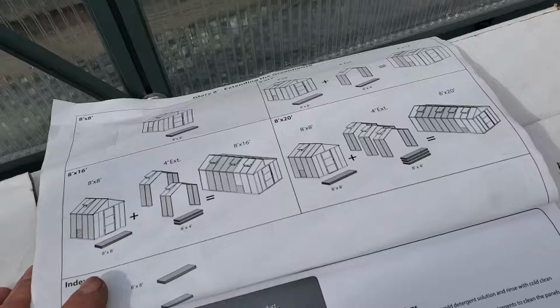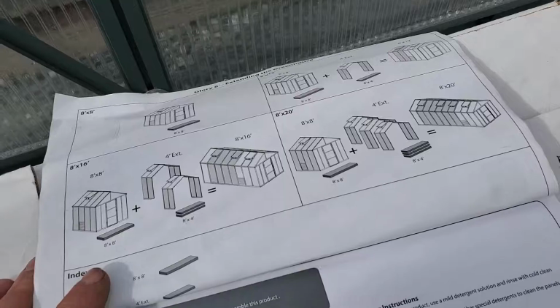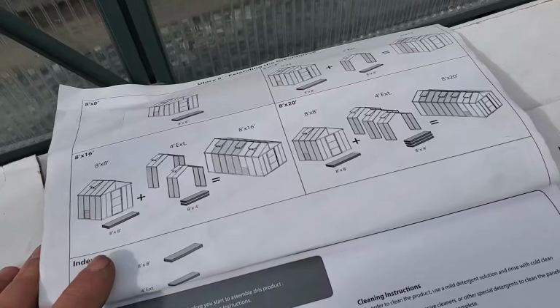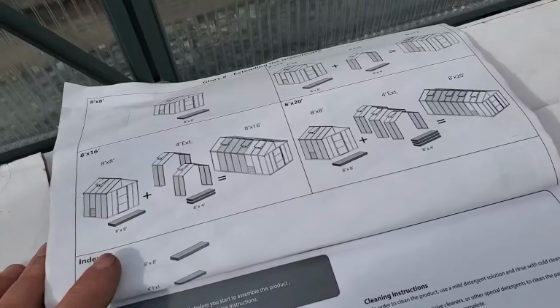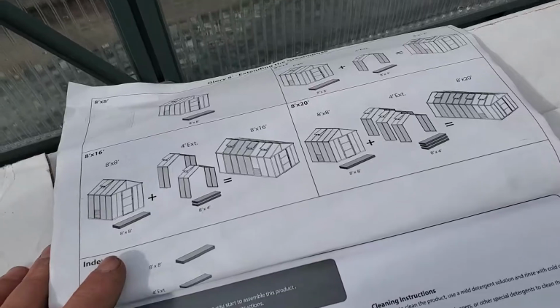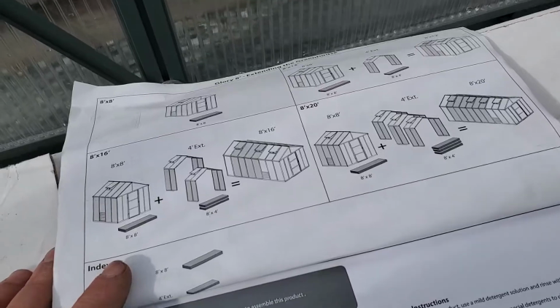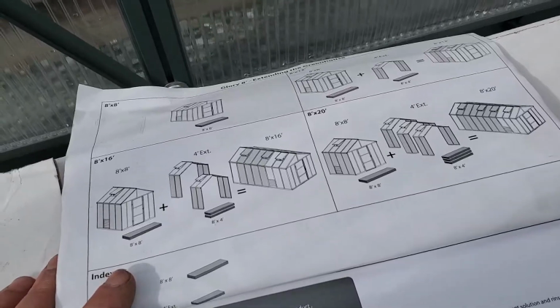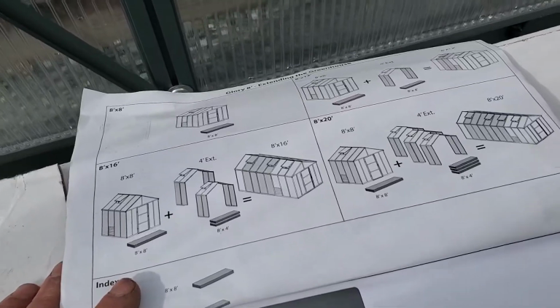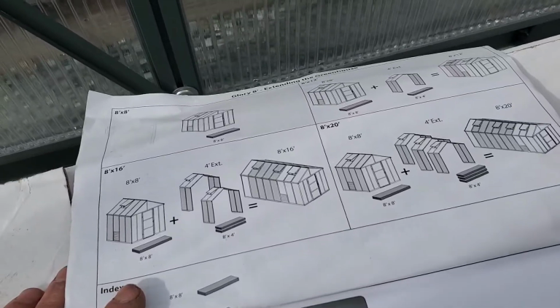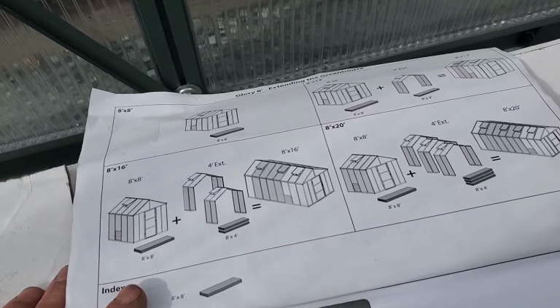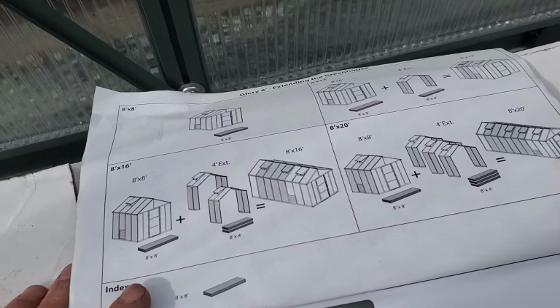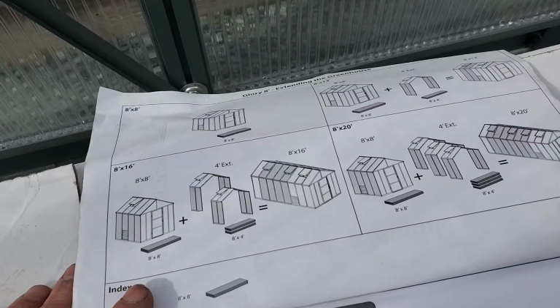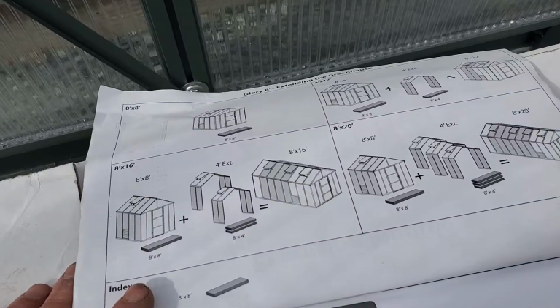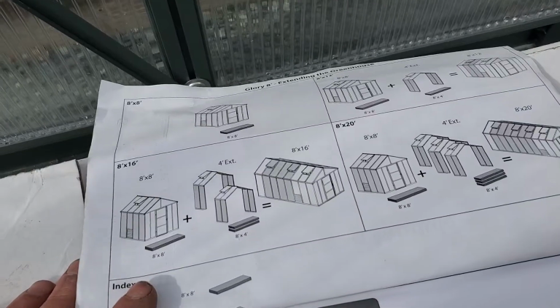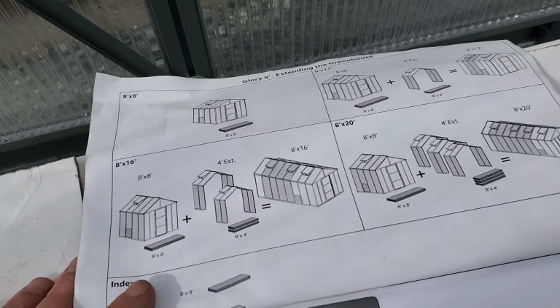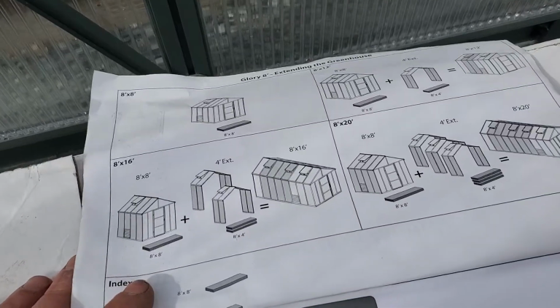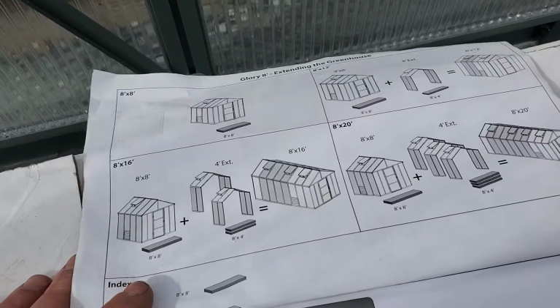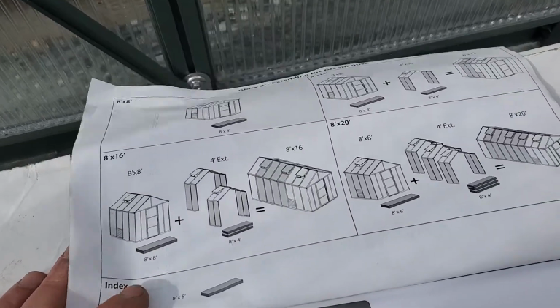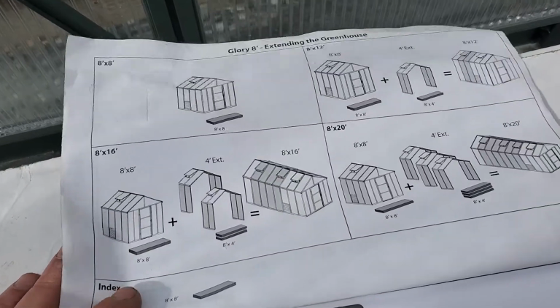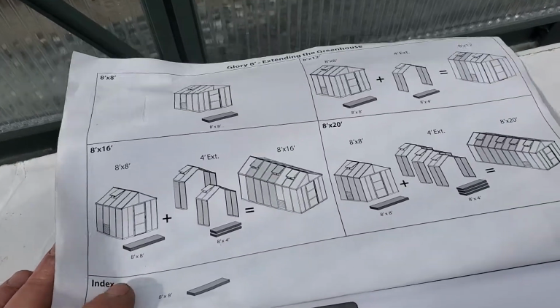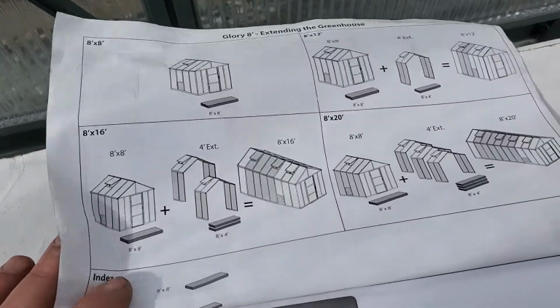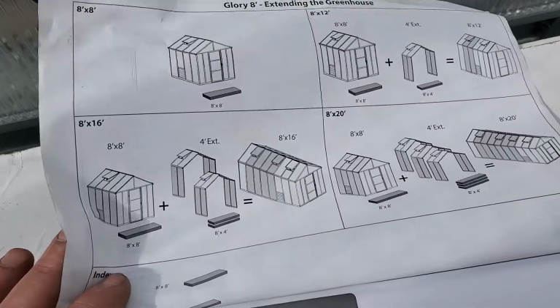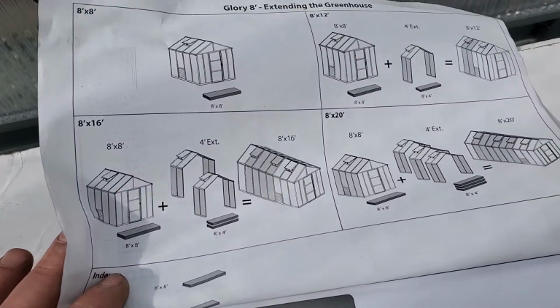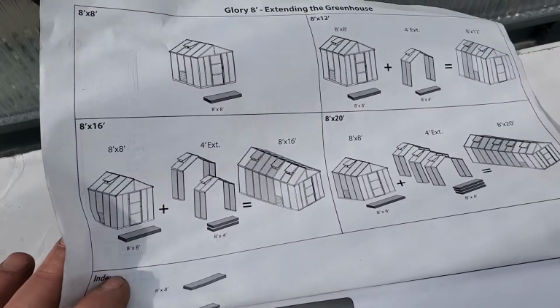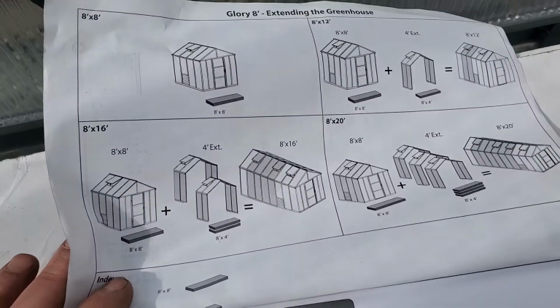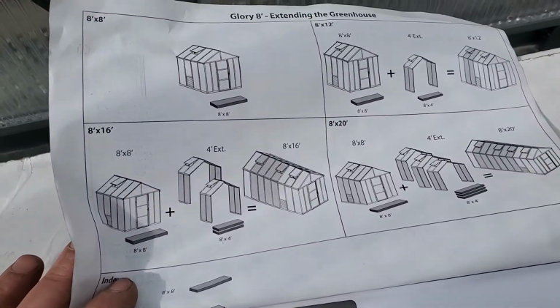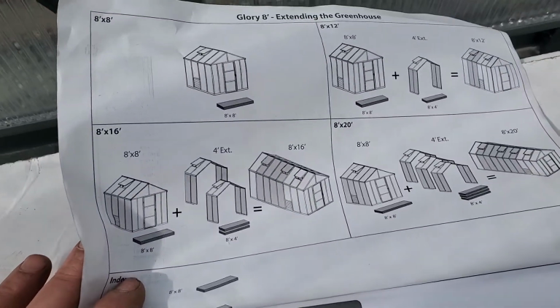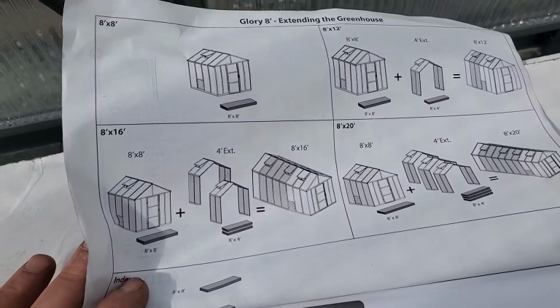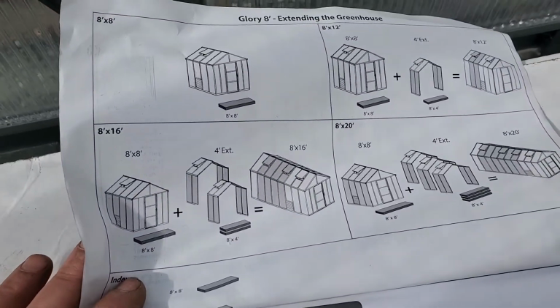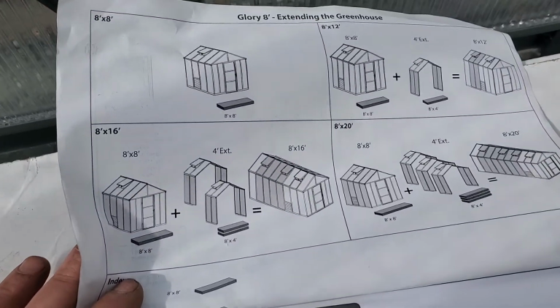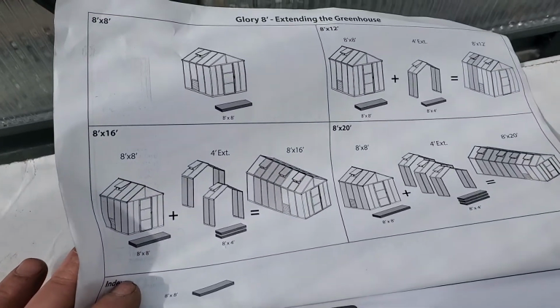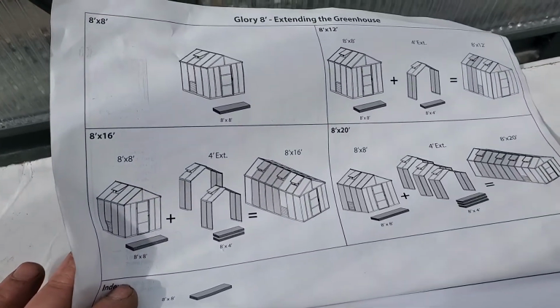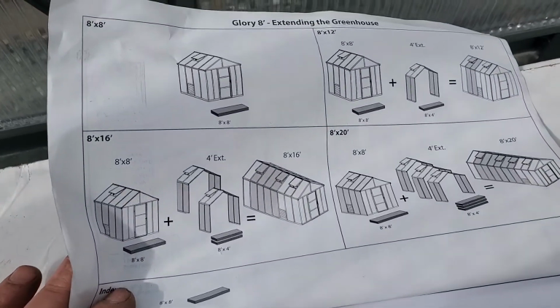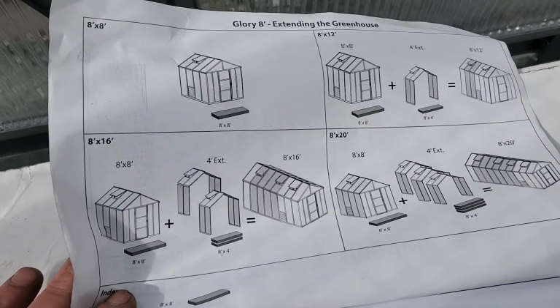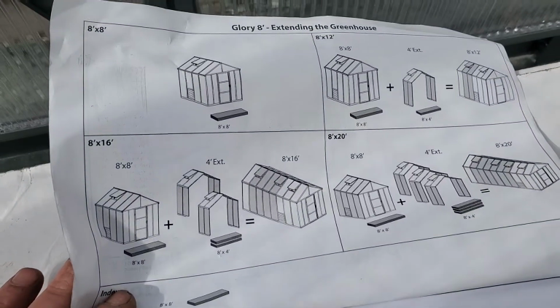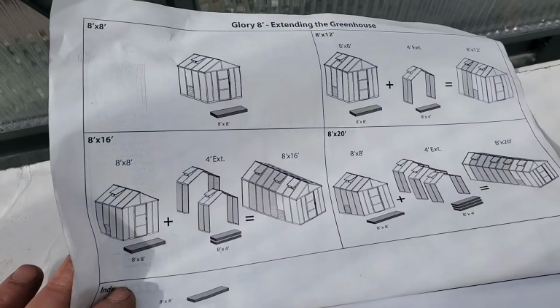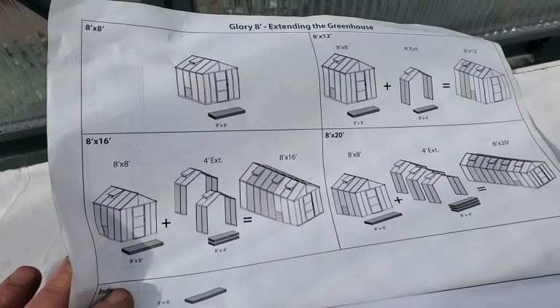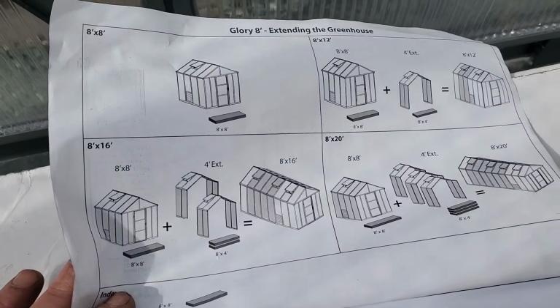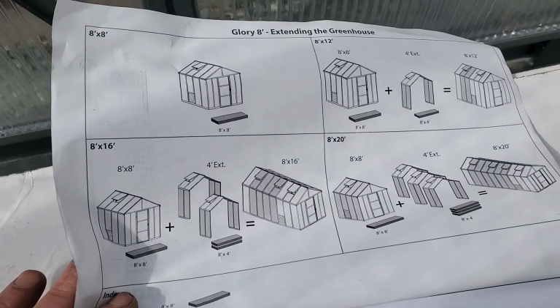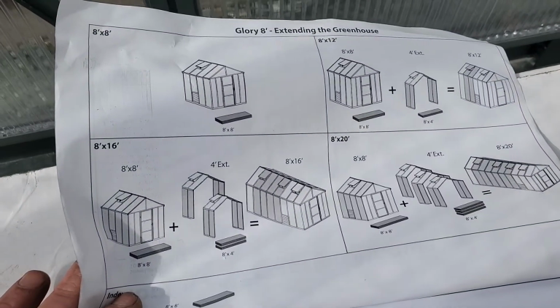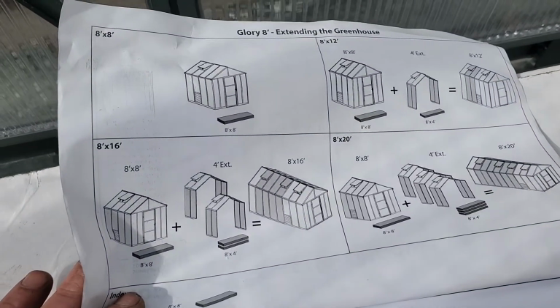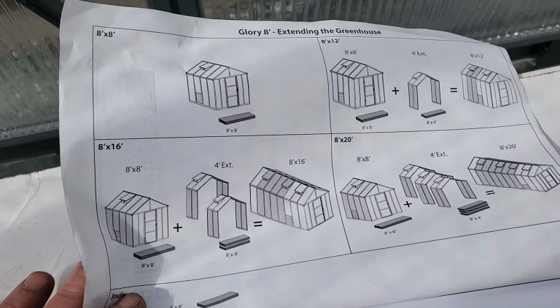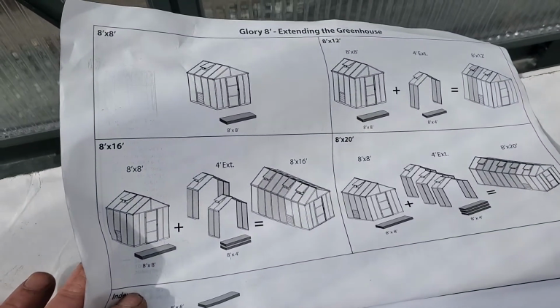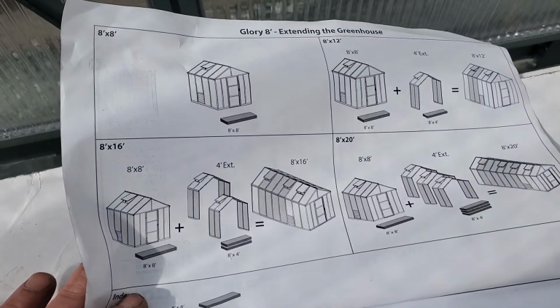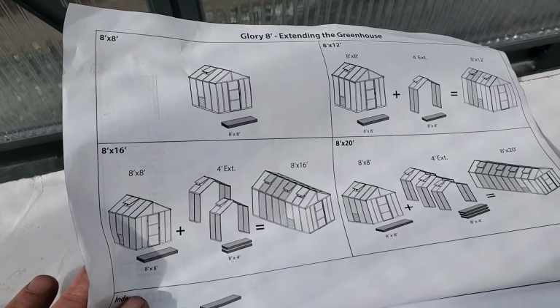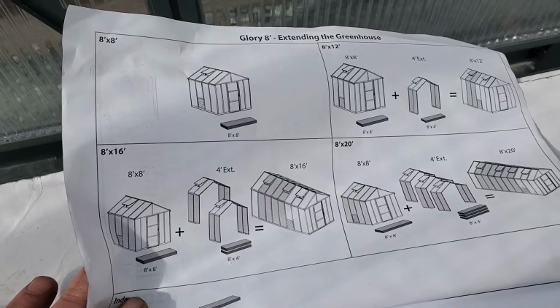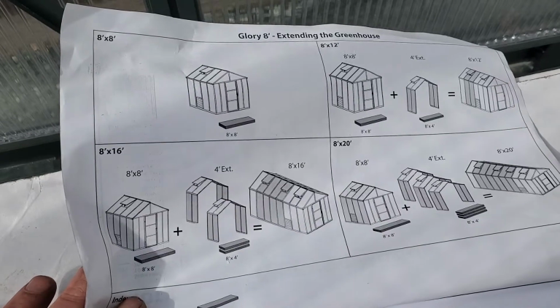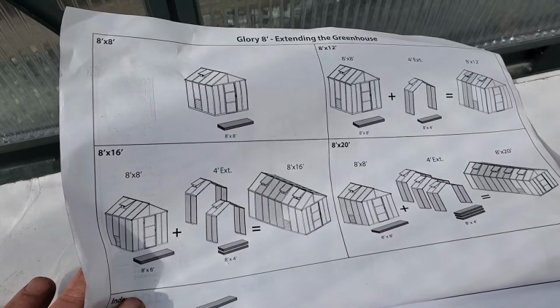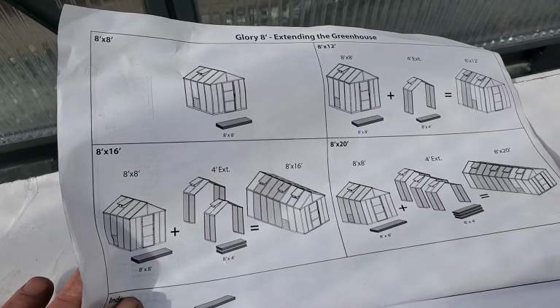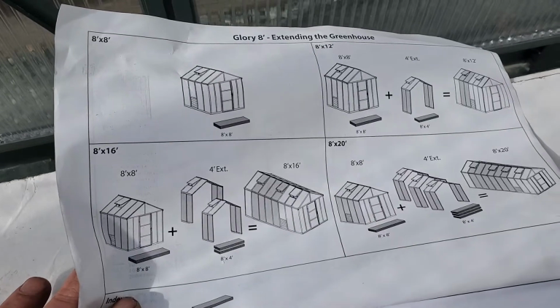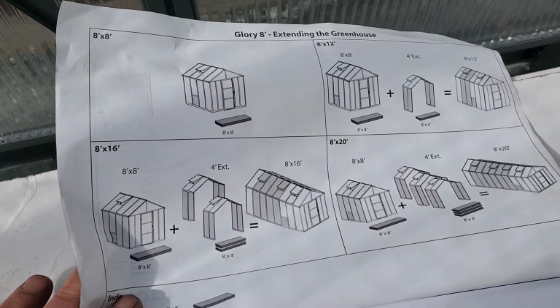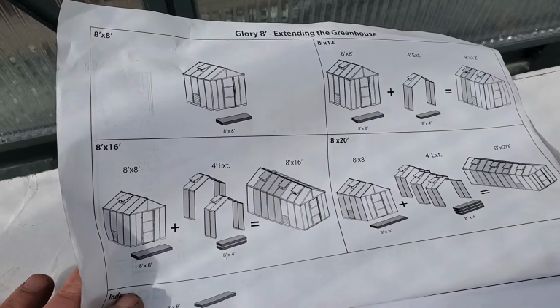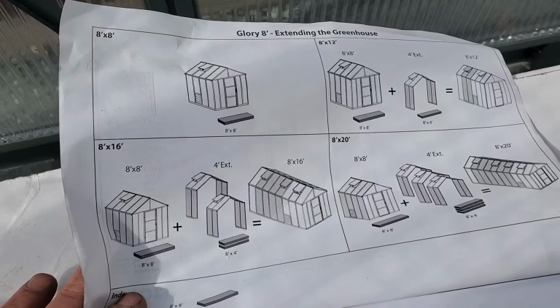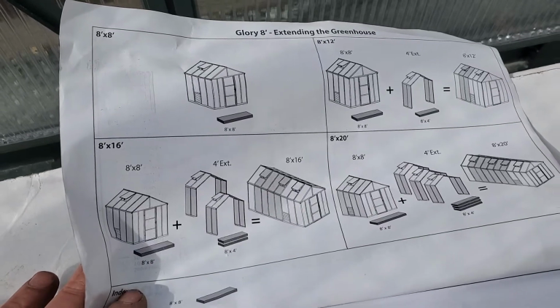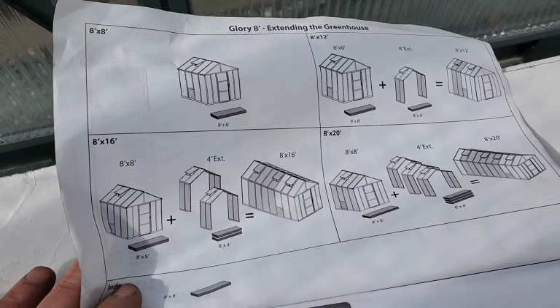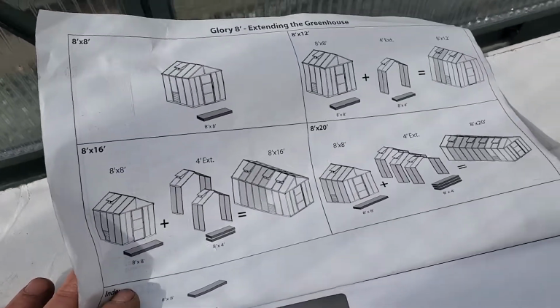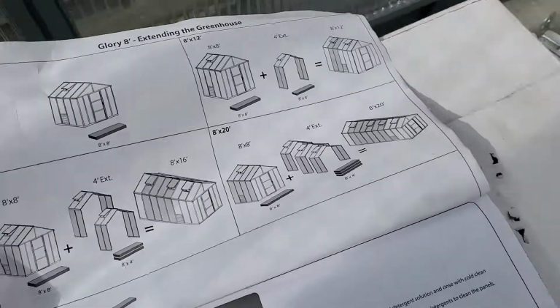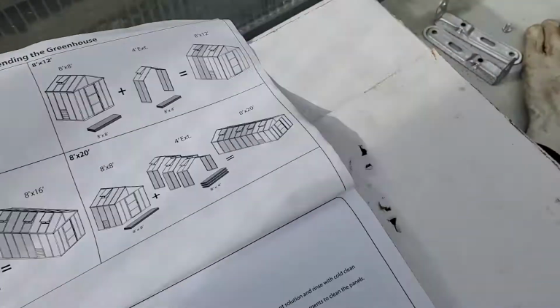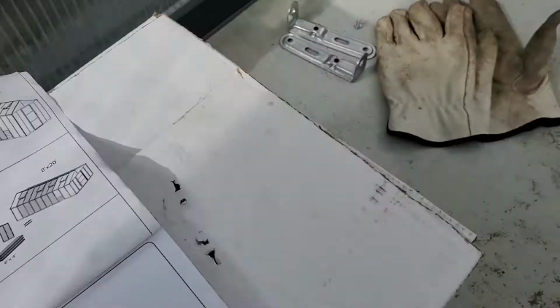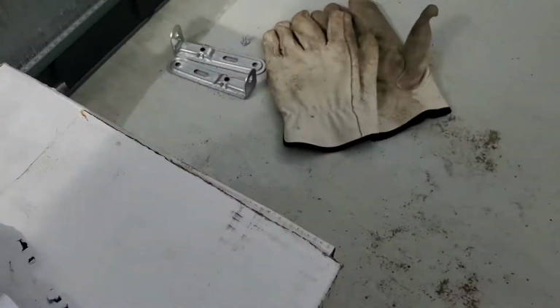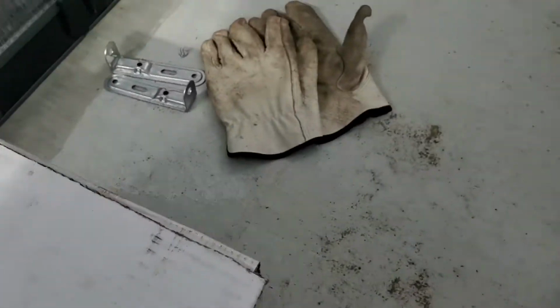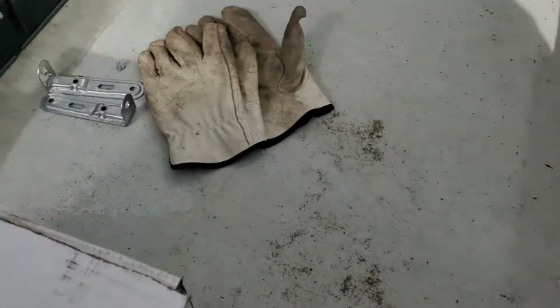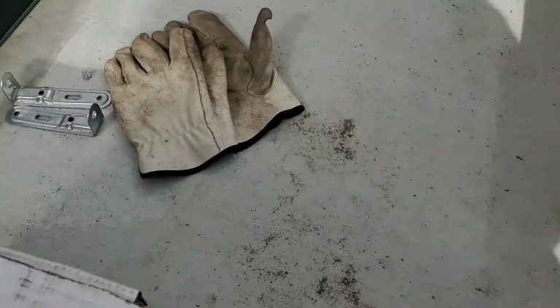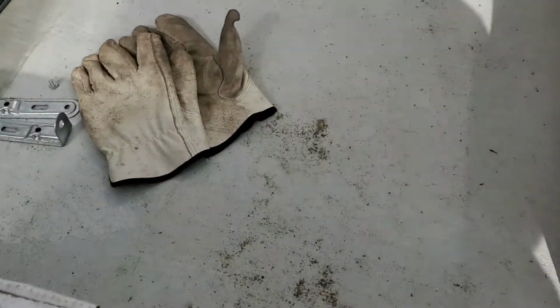So this is where I'm at. We're building one of these. The outside actually looks pretty good. I poured a cement pad.